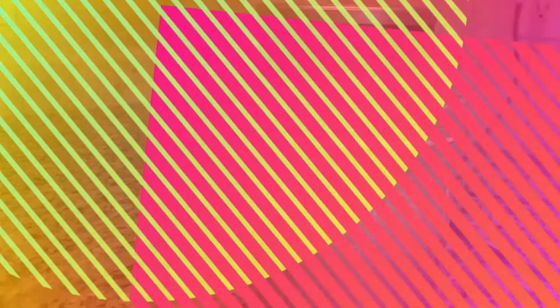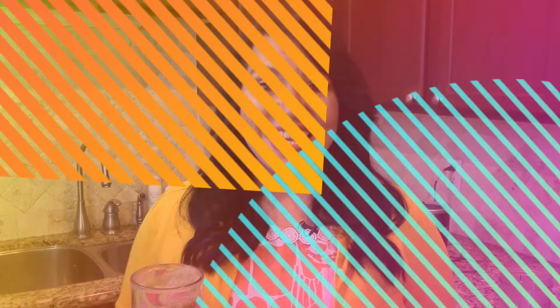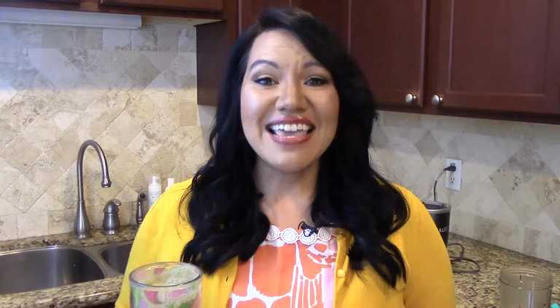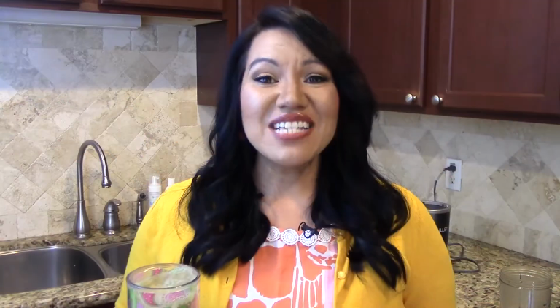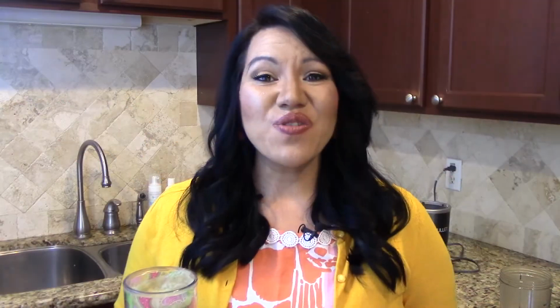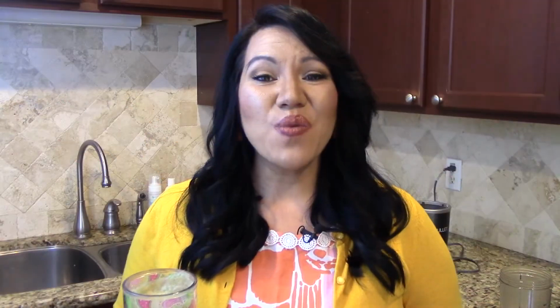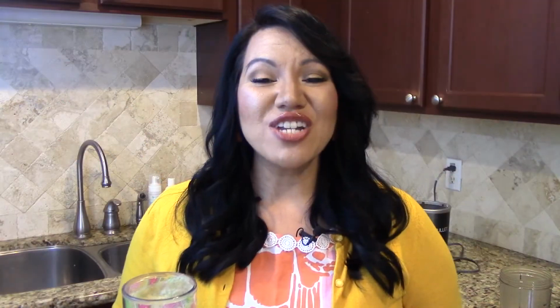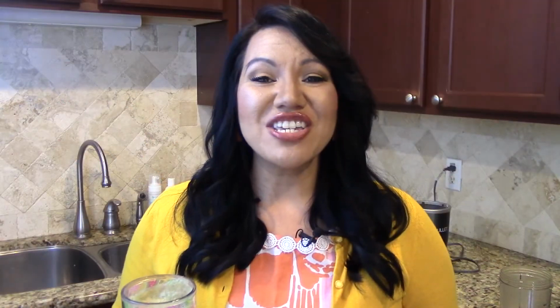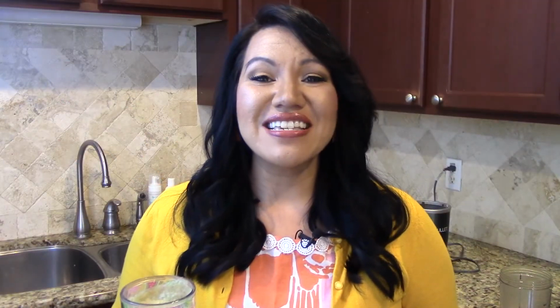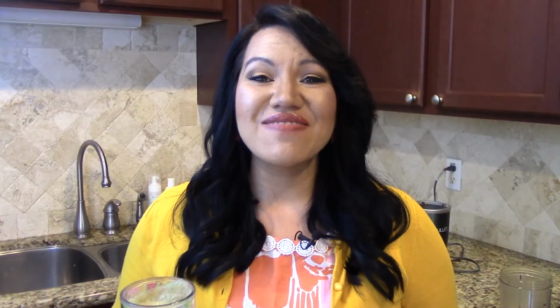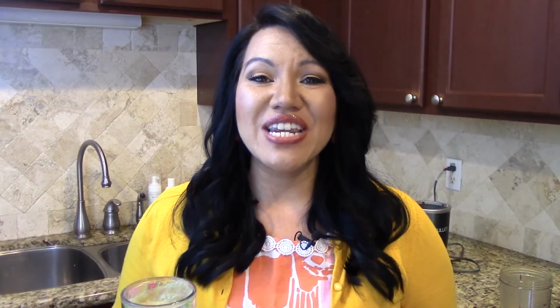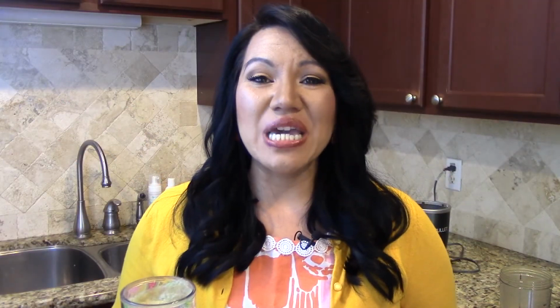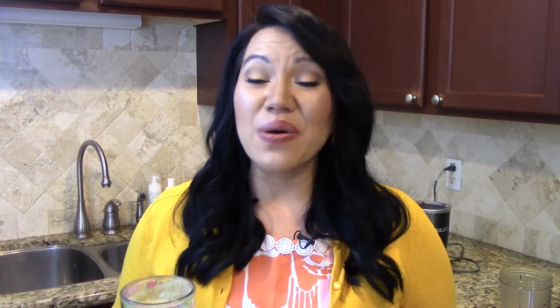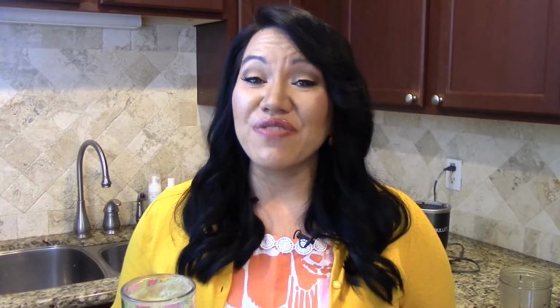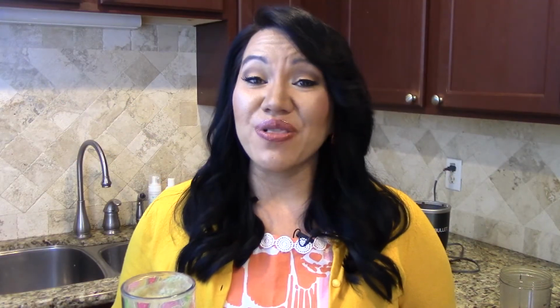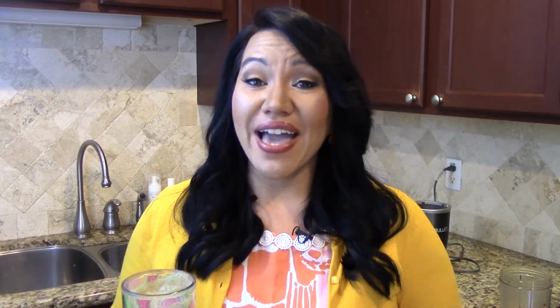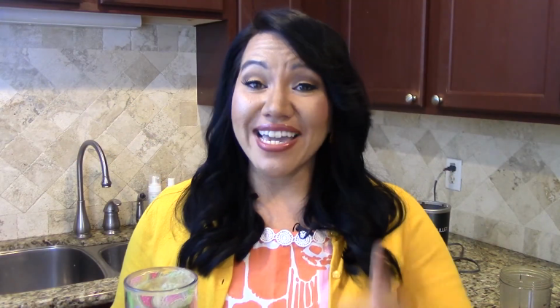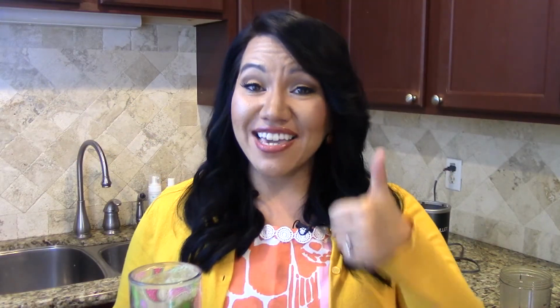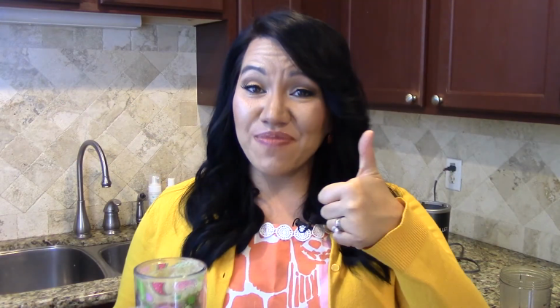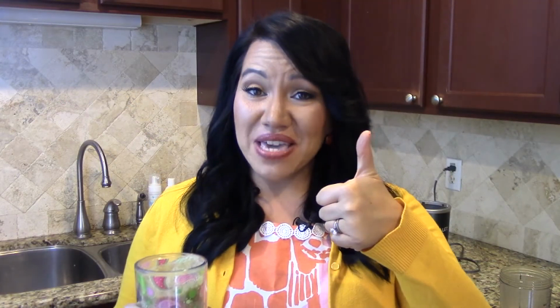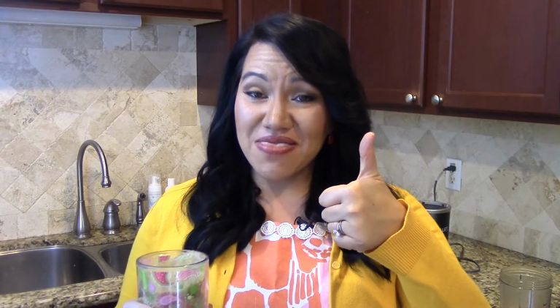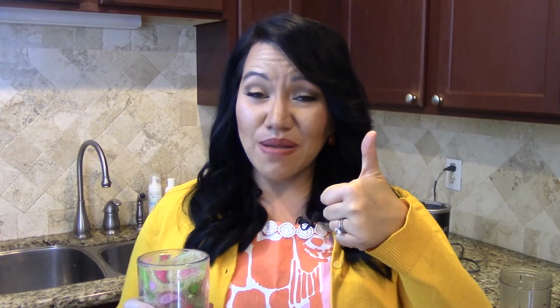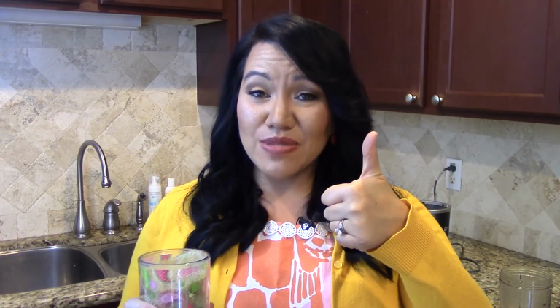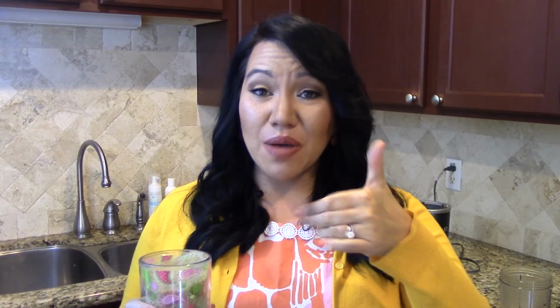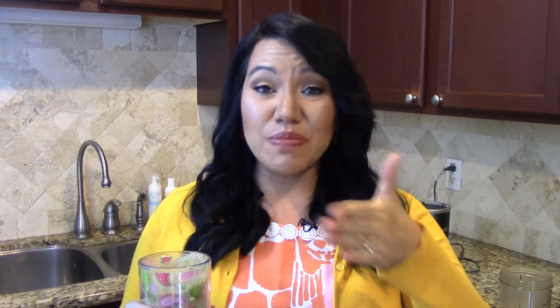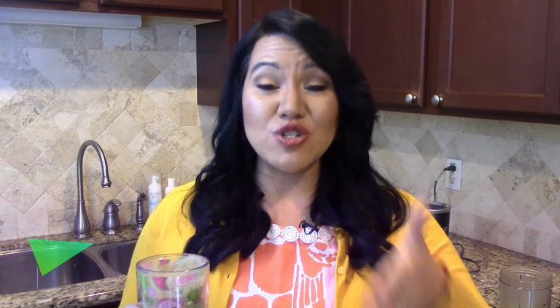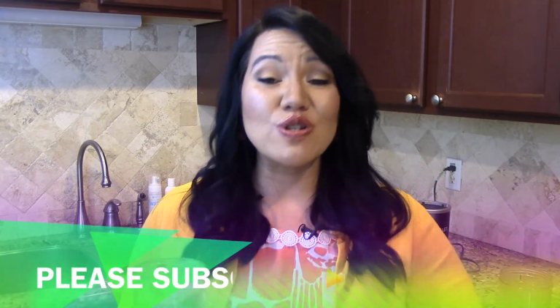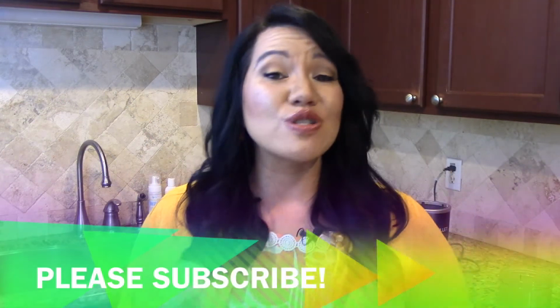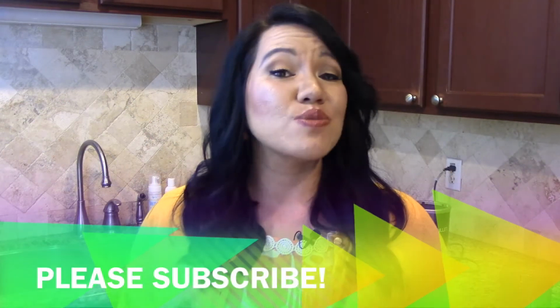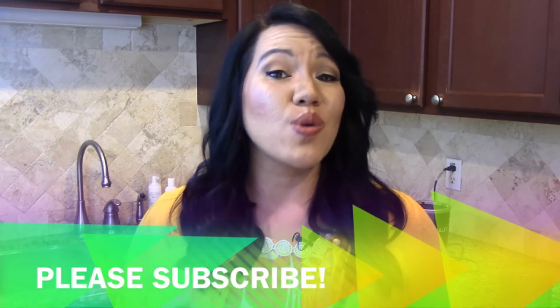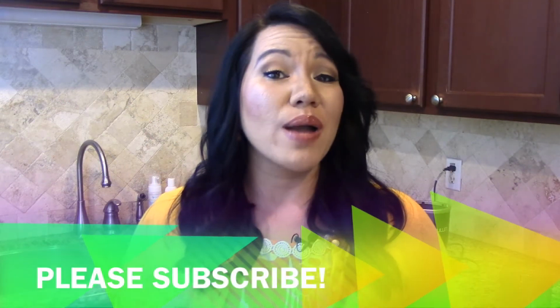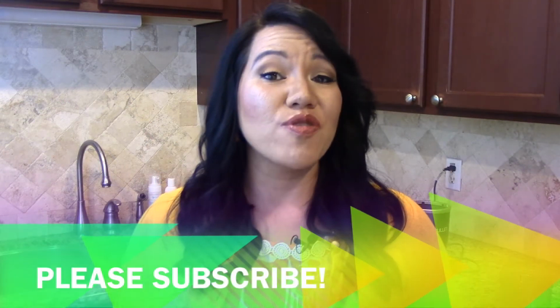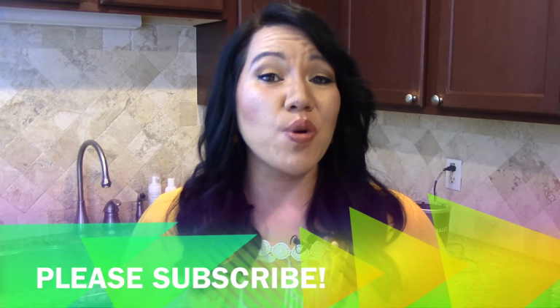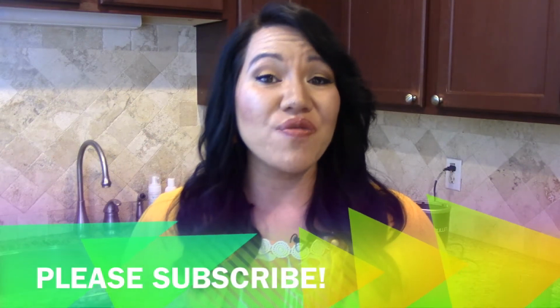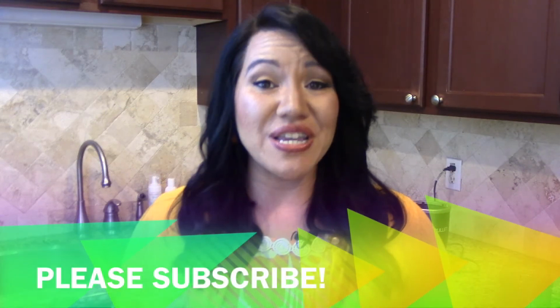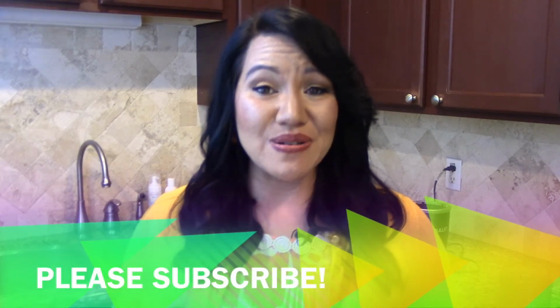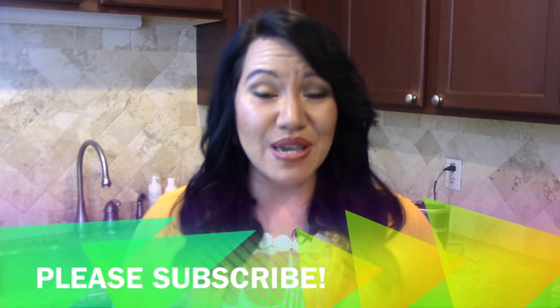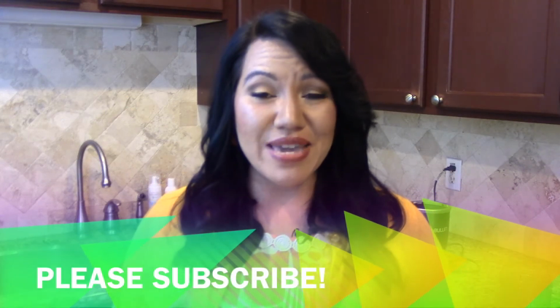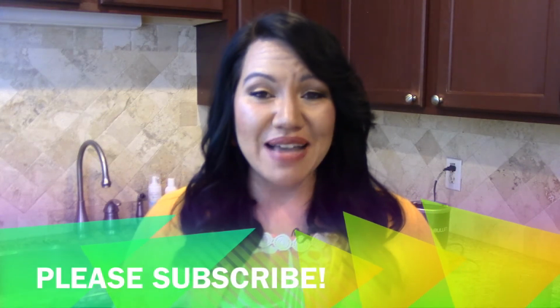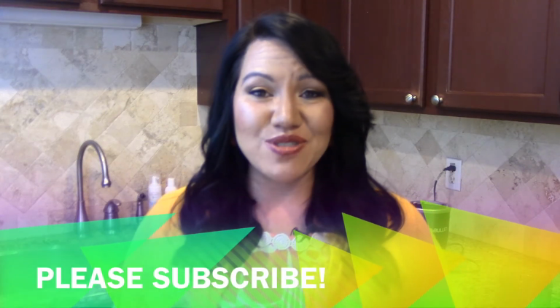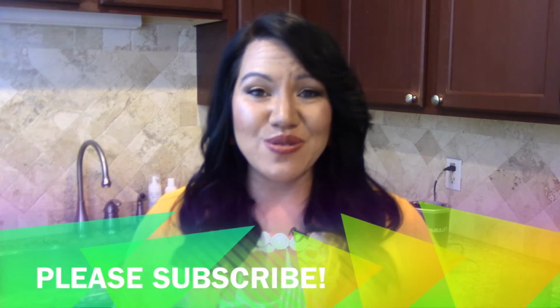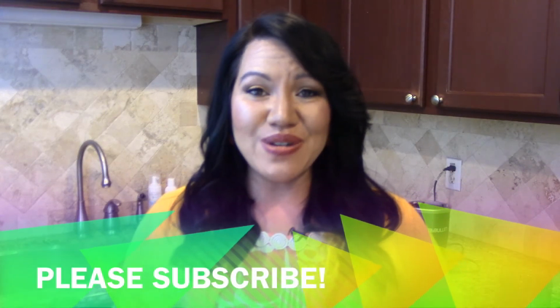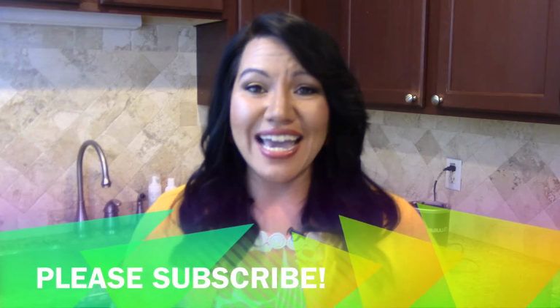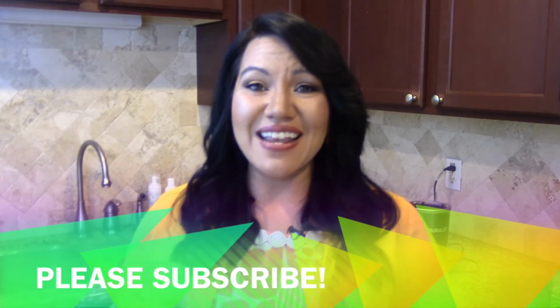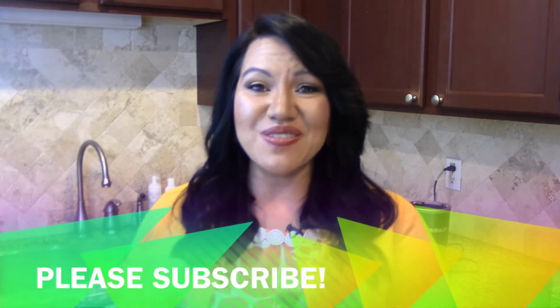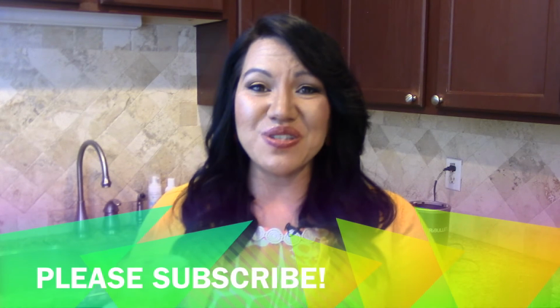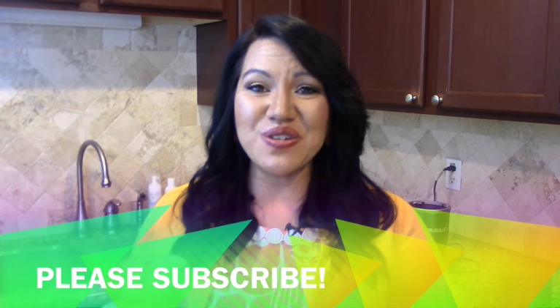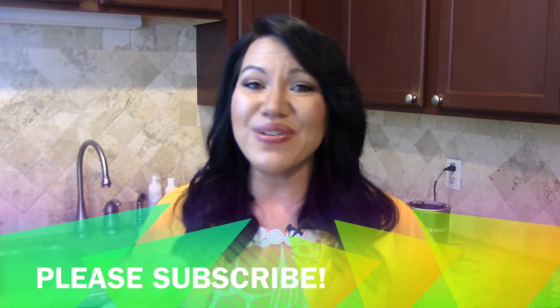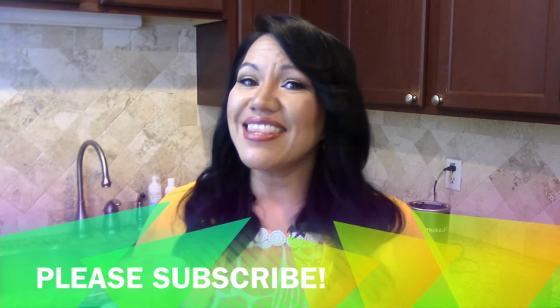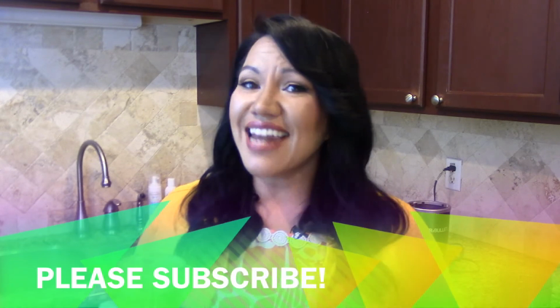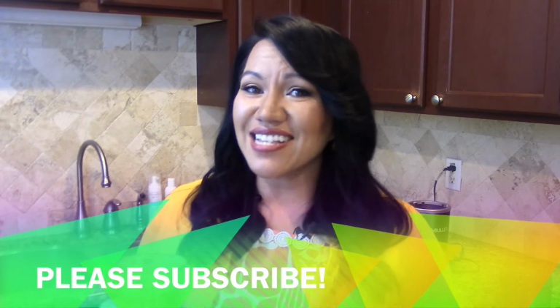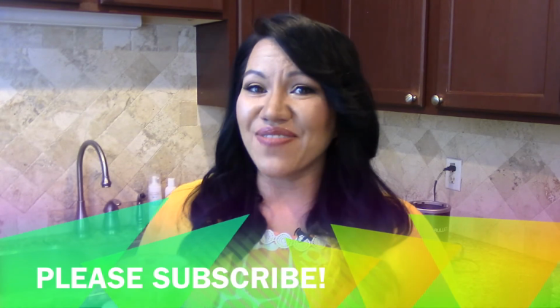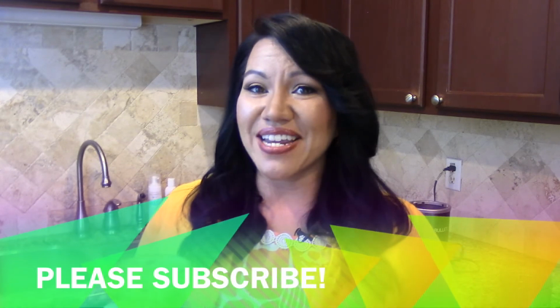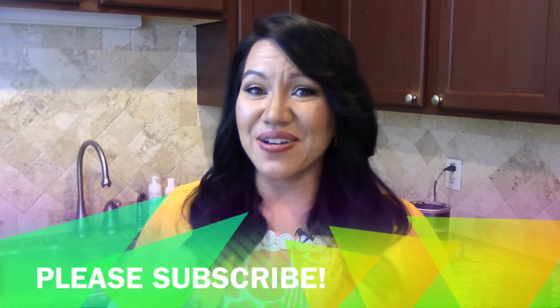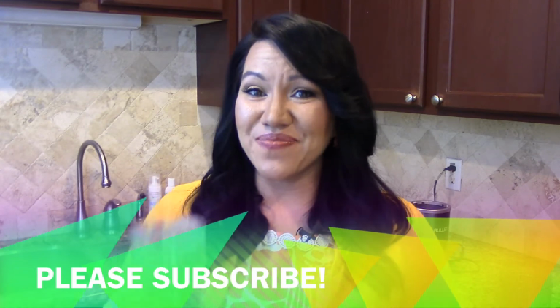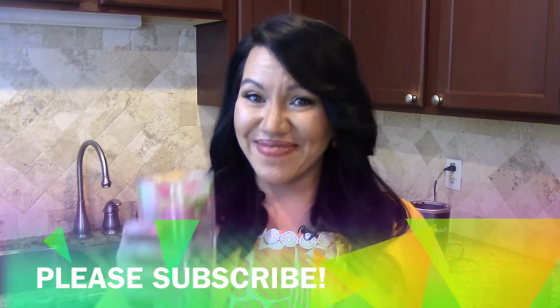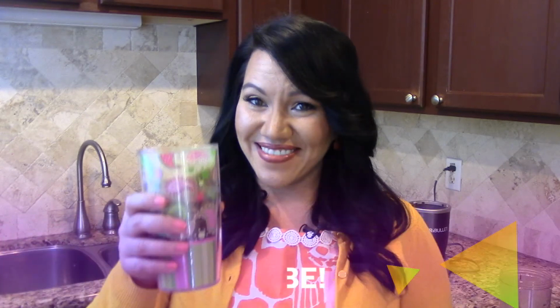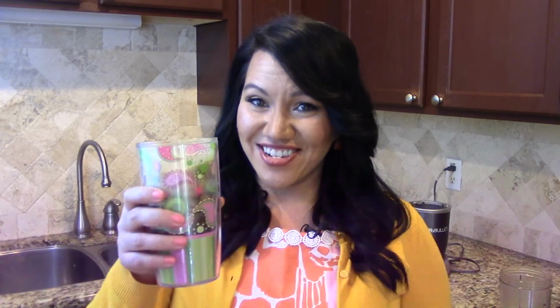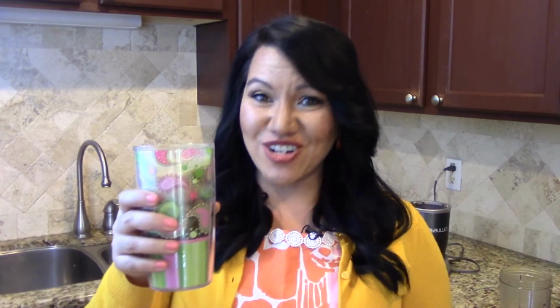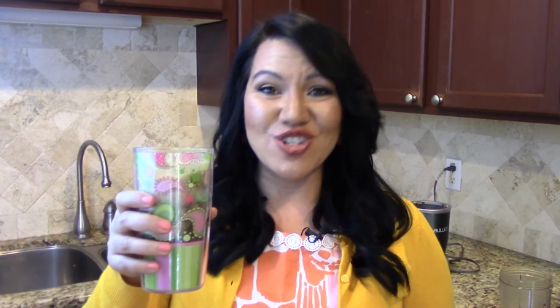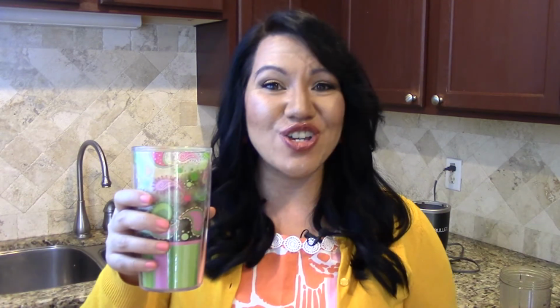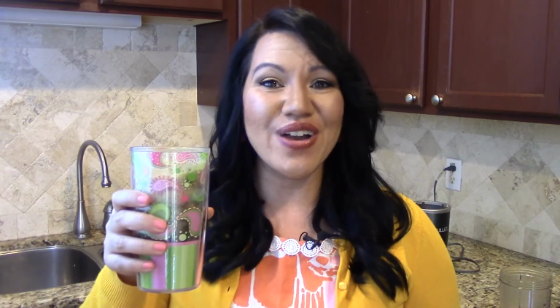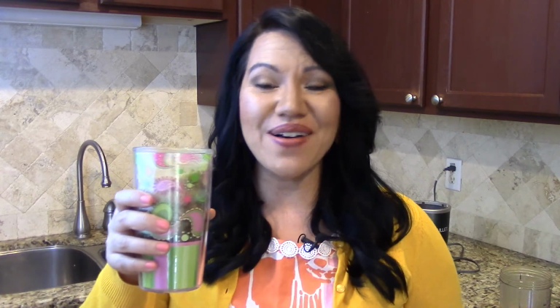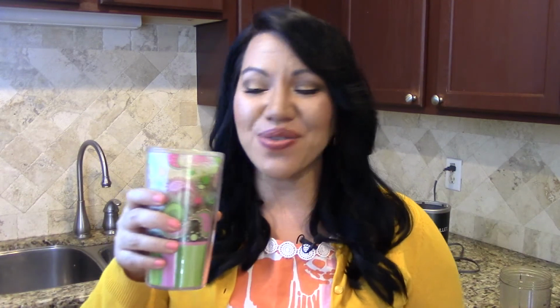Thanks for watching this video. If you like it, give me a thumbs up. Be sure to subscribe for more videos coming out soon, and I'll see you in the next video. Cheers to your health.